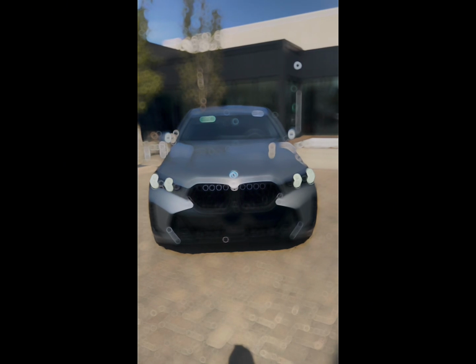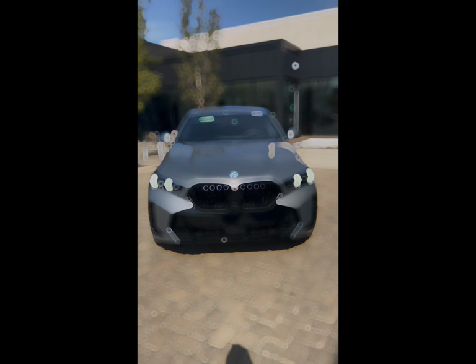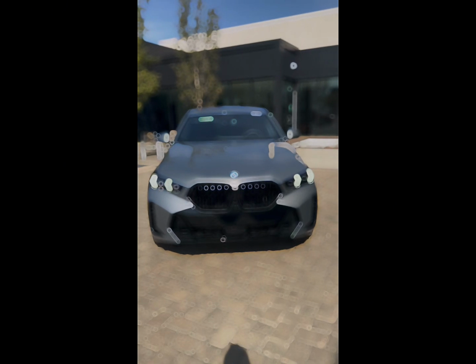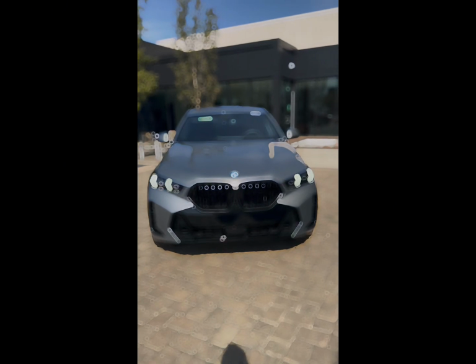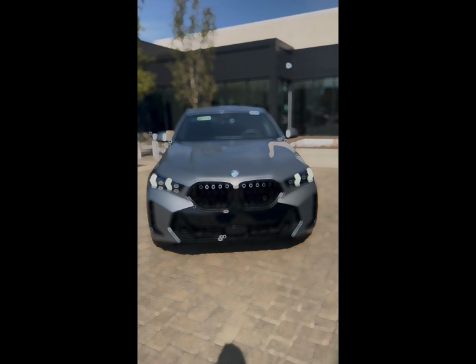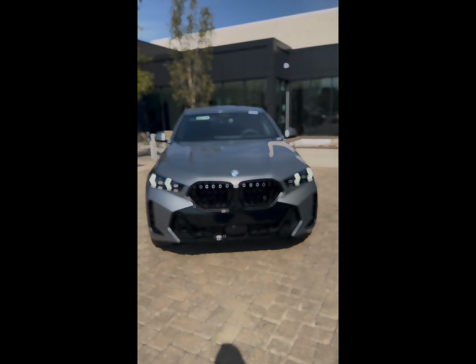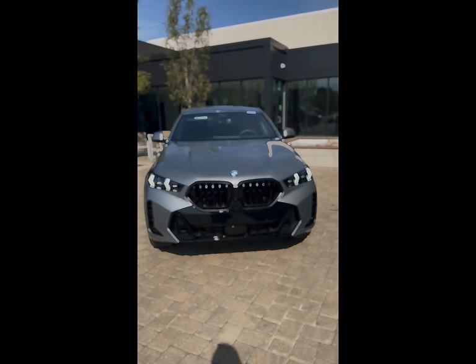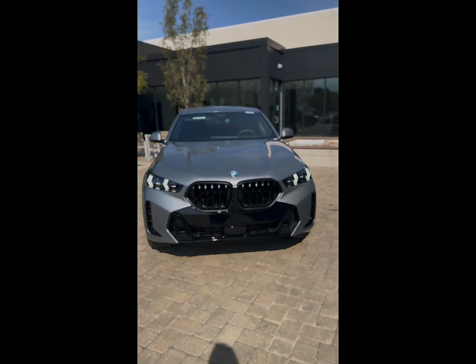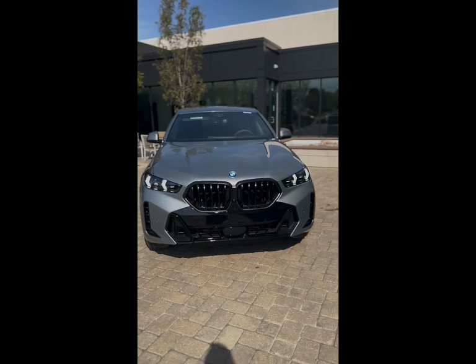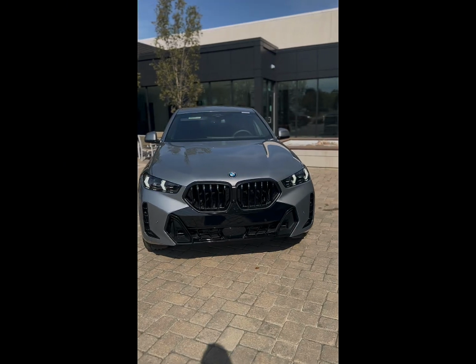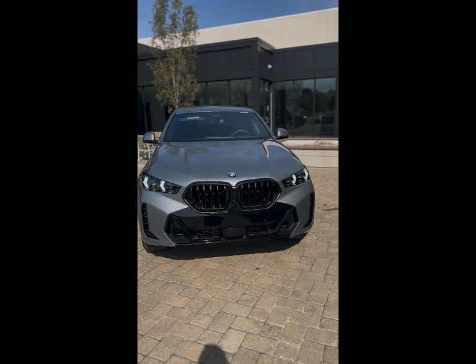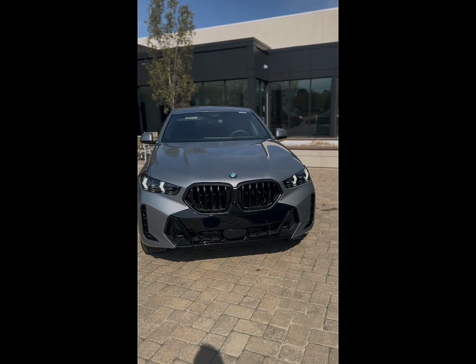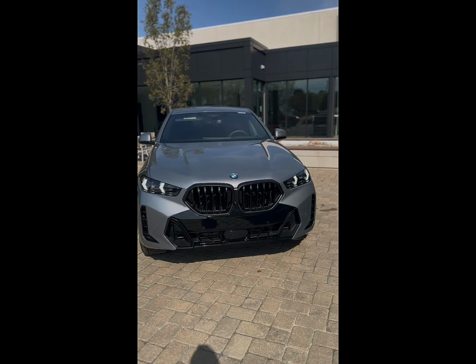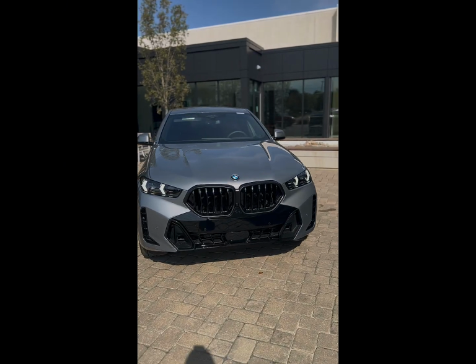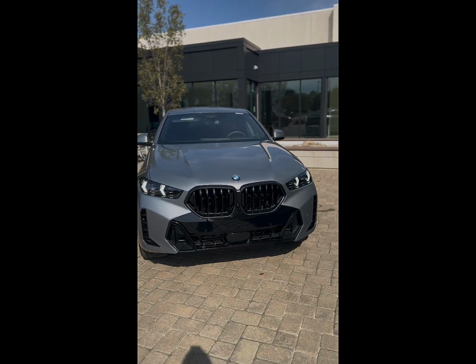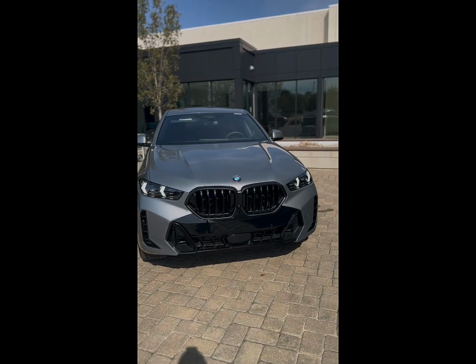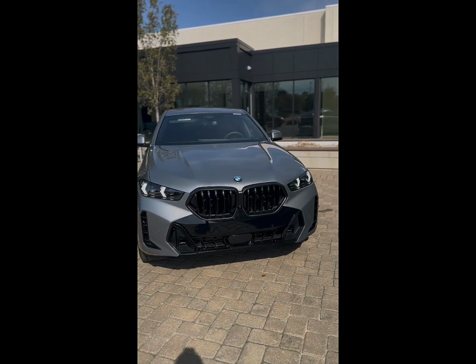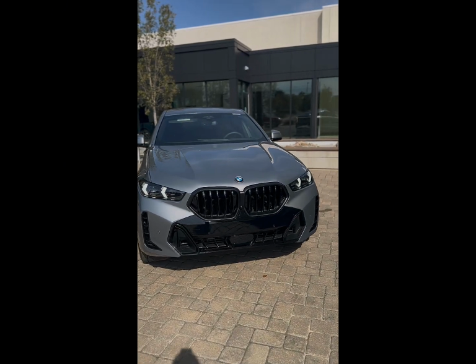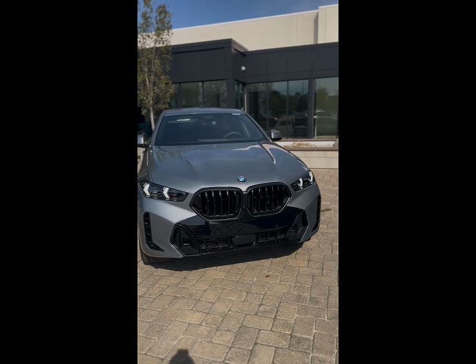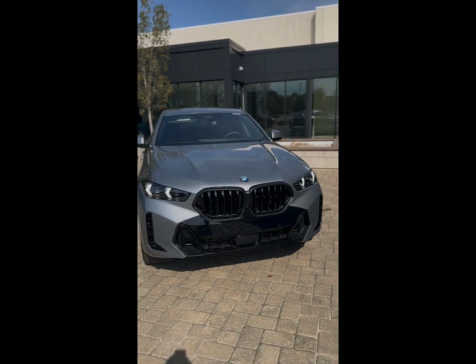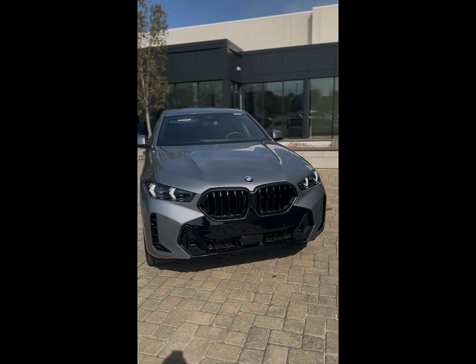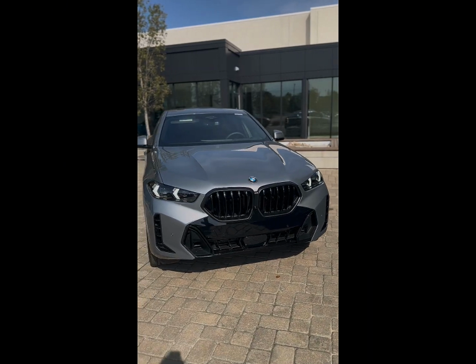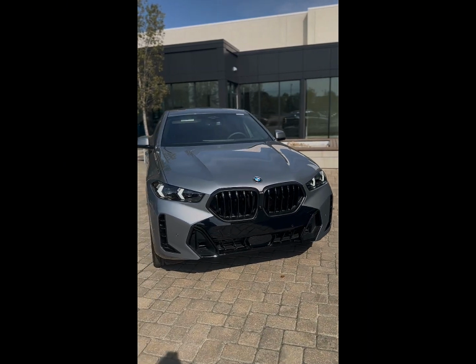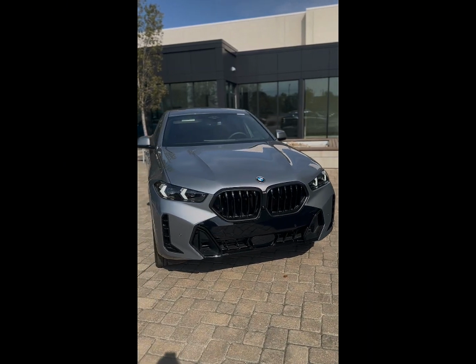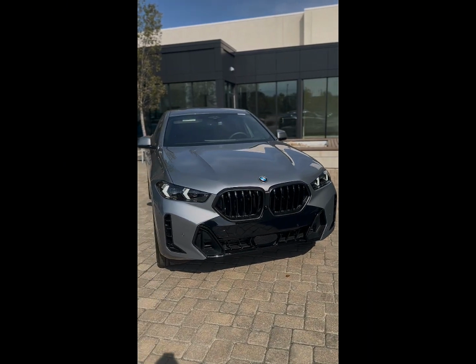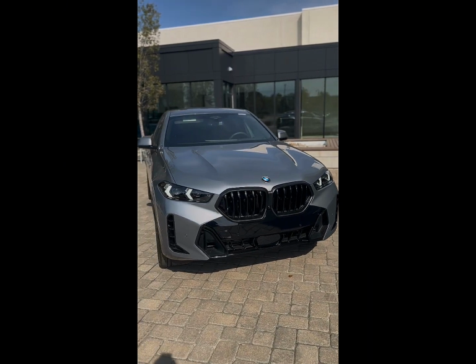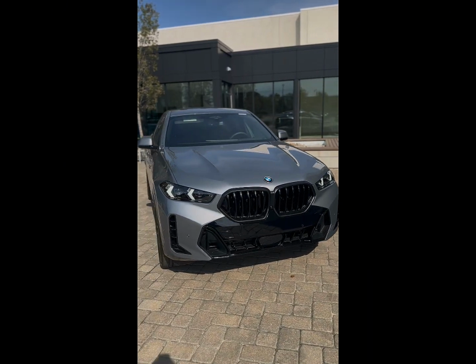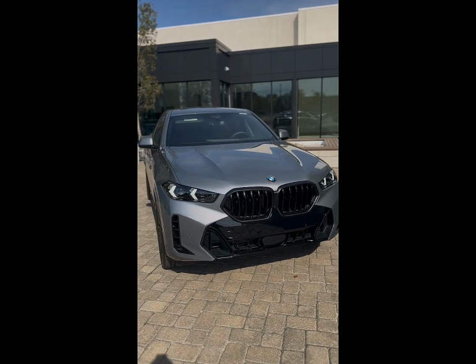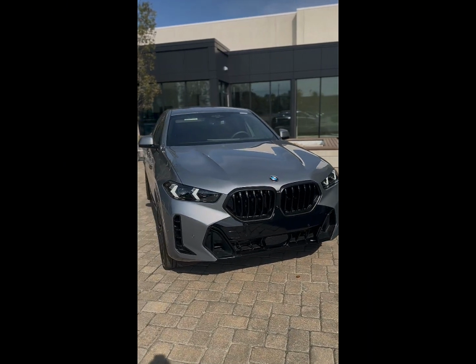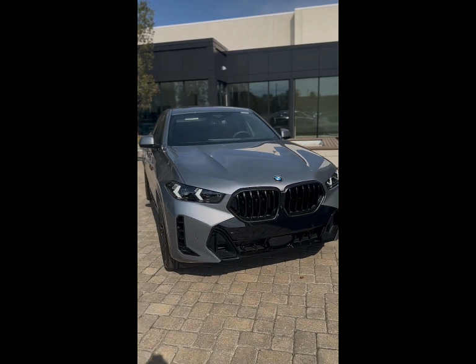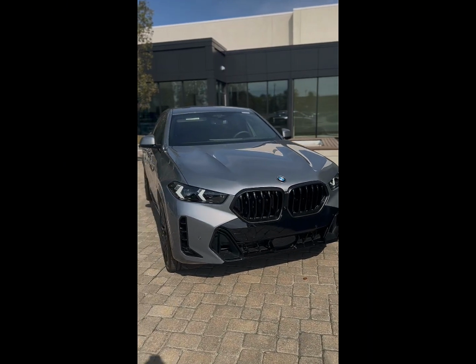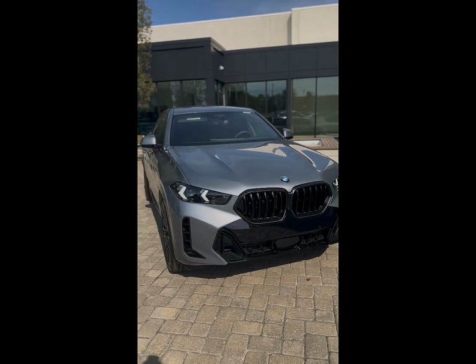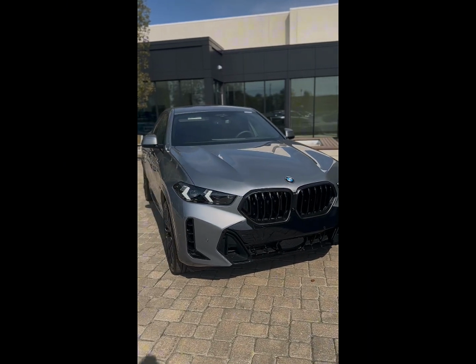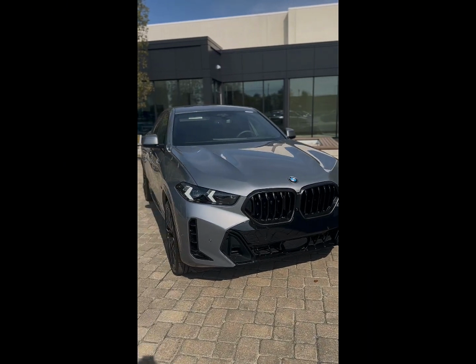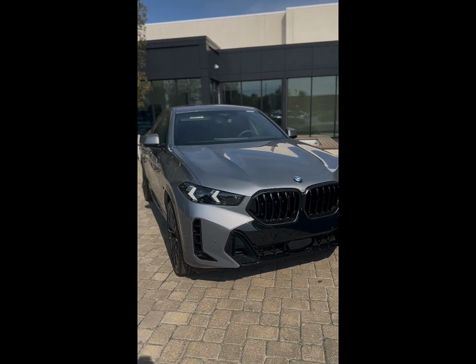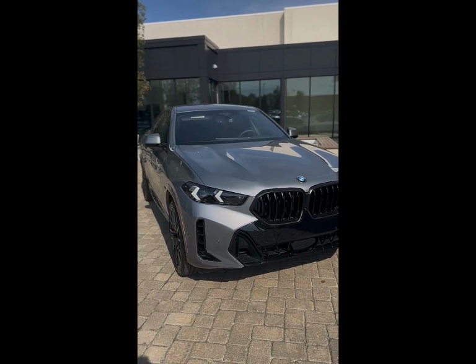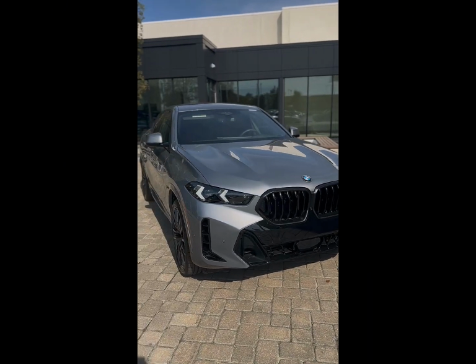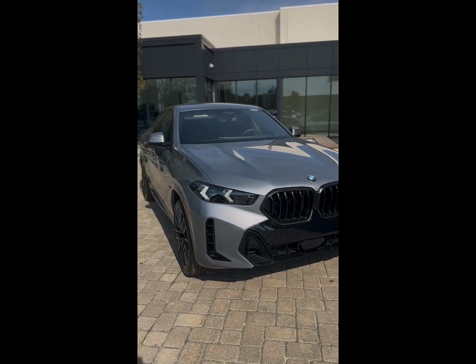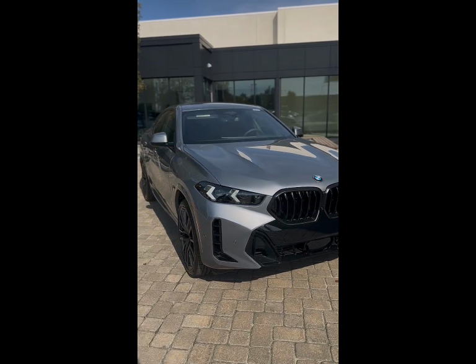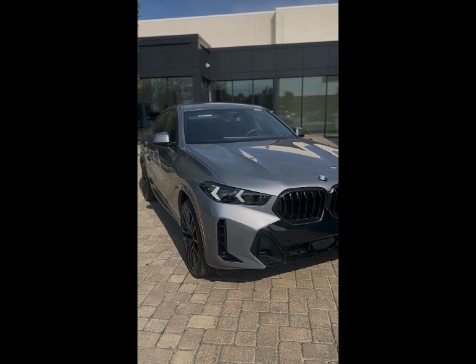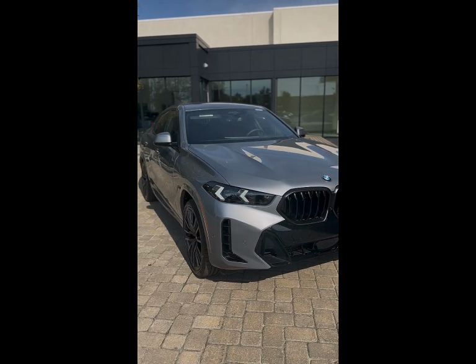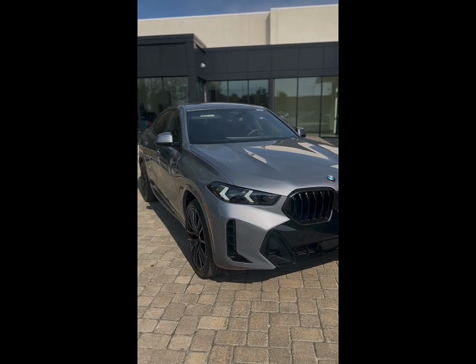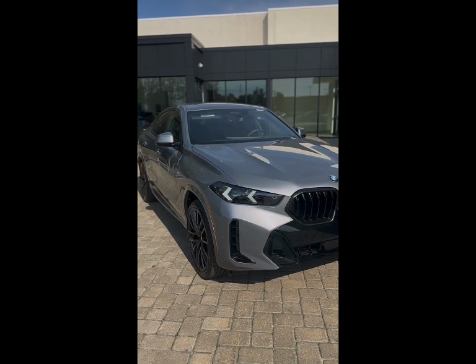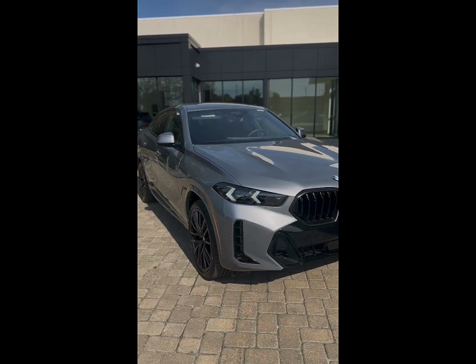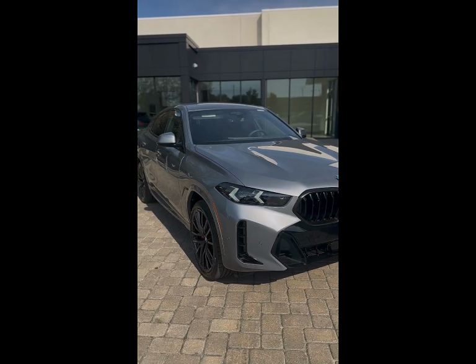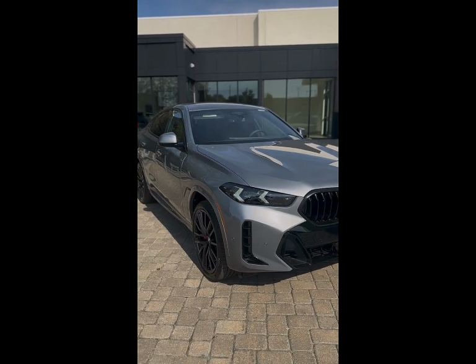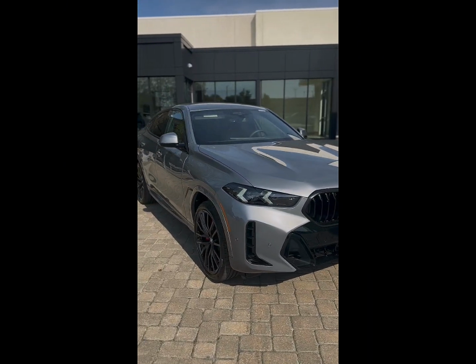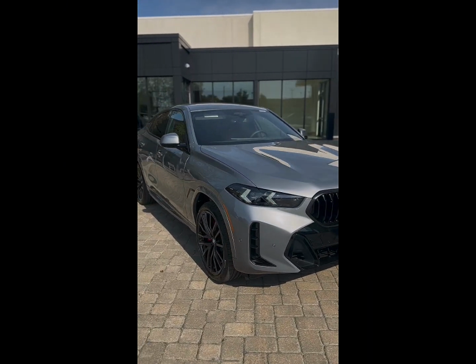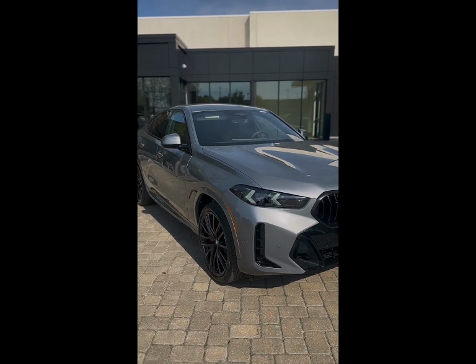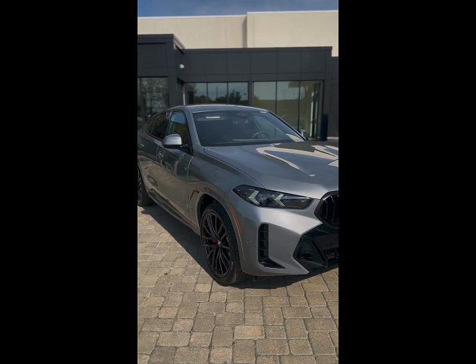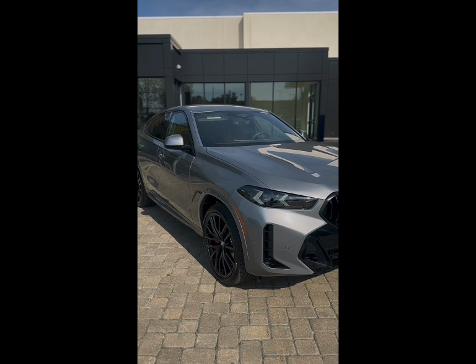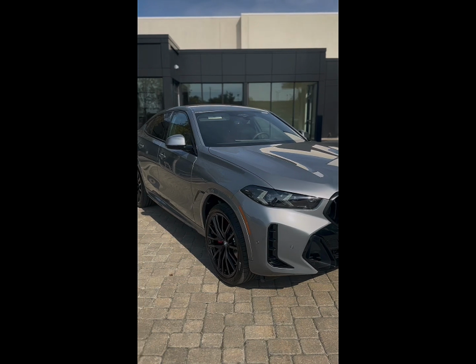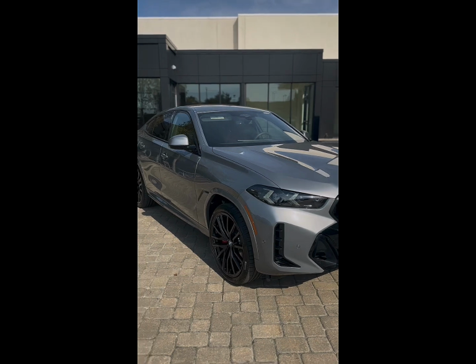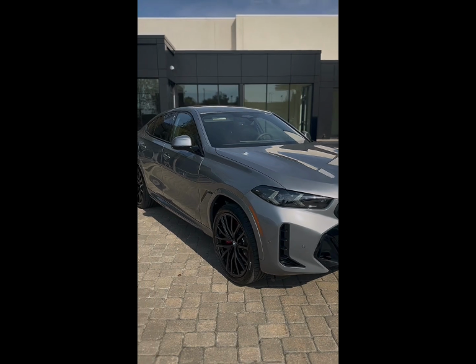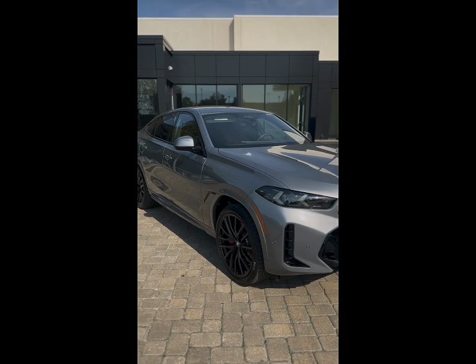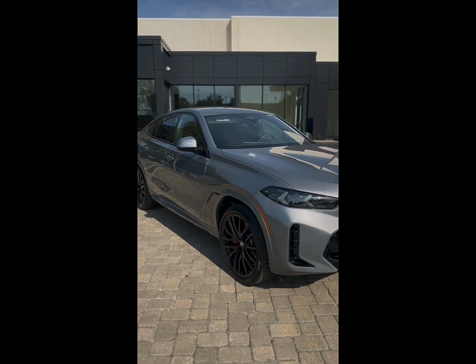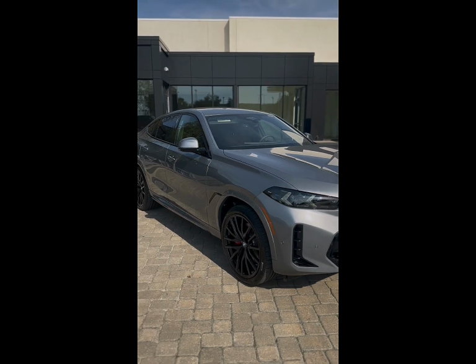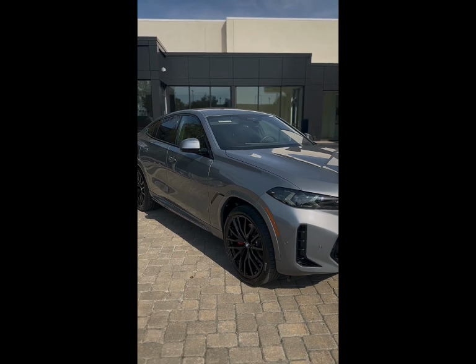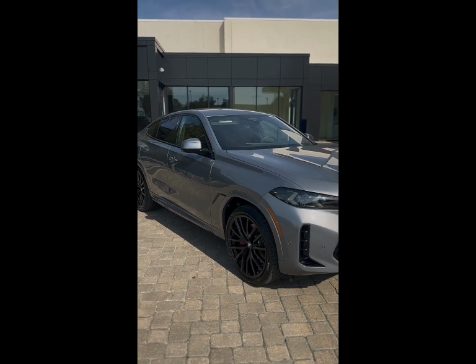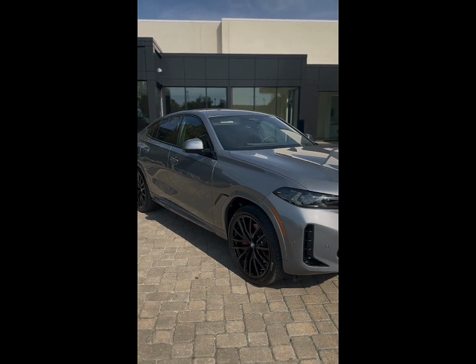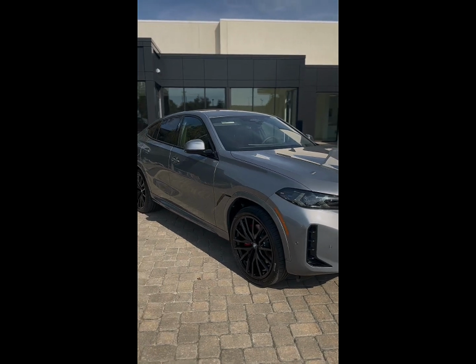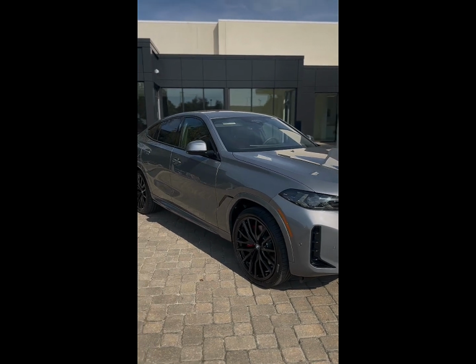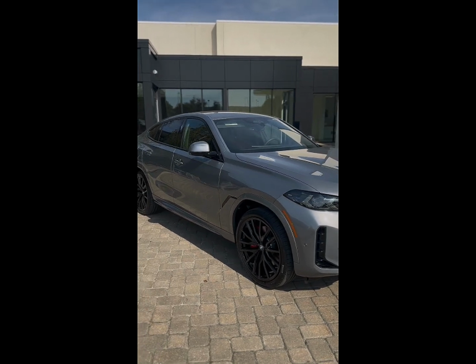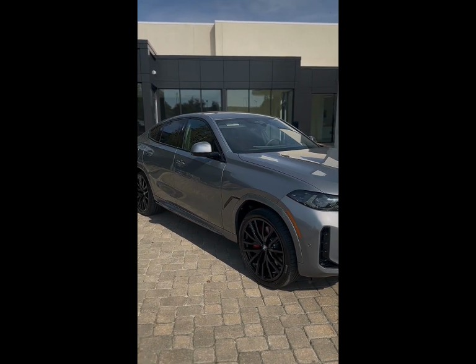This is my dream build BMW and it could be yours too. Come down to BMW of Wichita today and come see this ultimate driving machine.